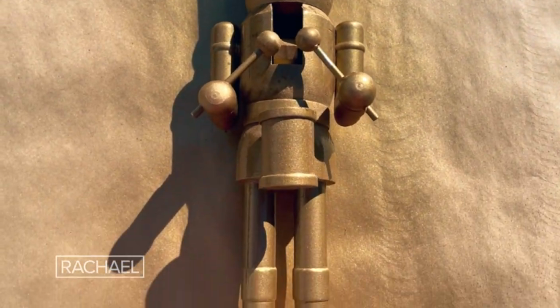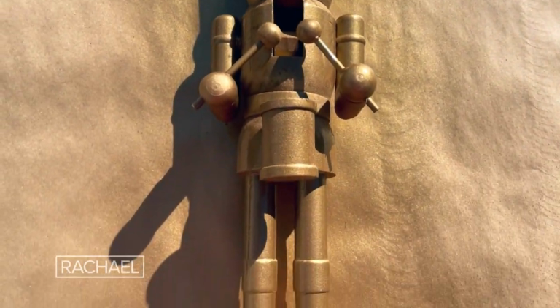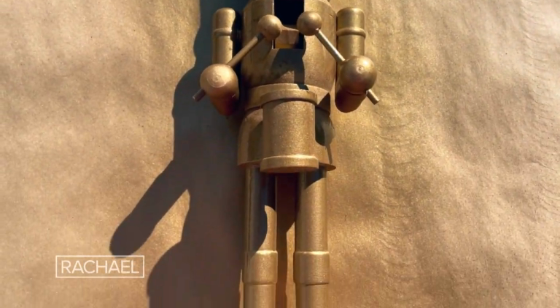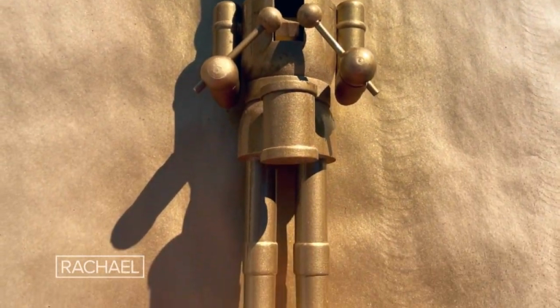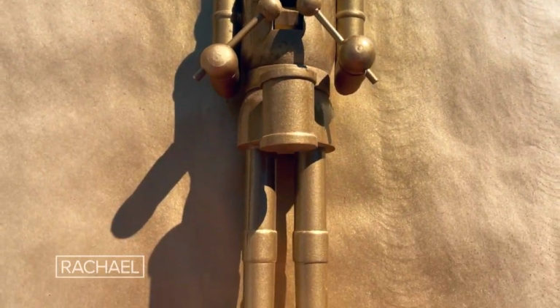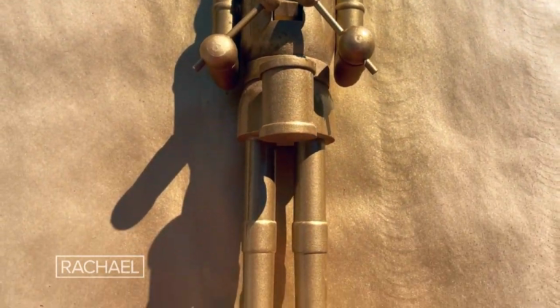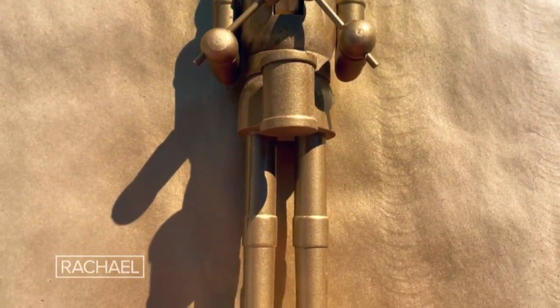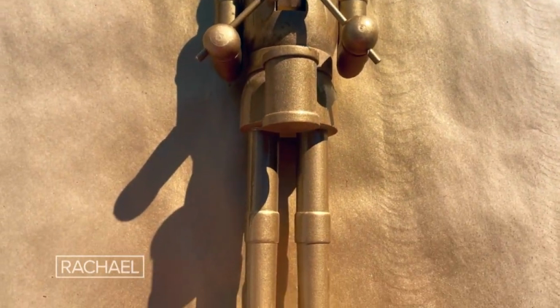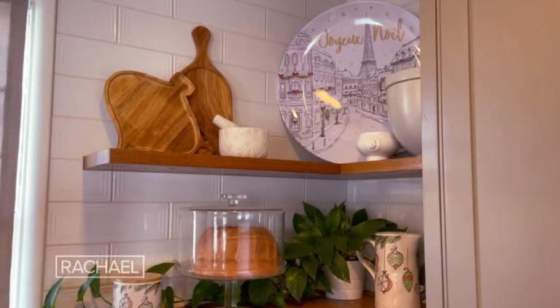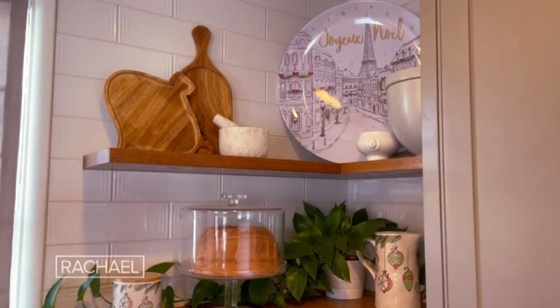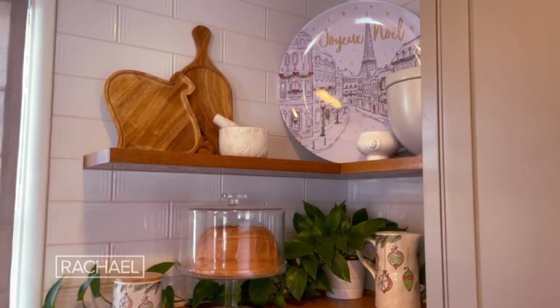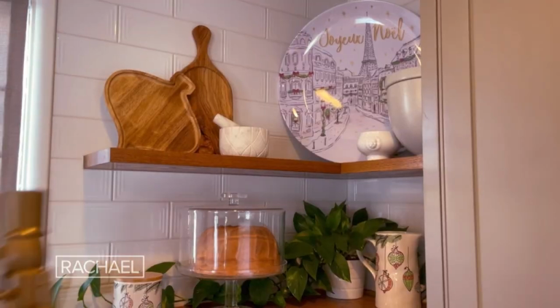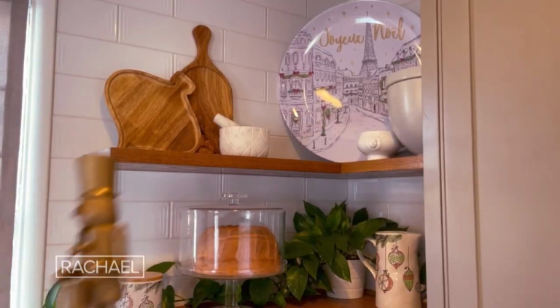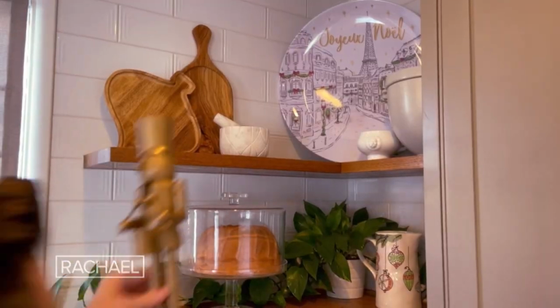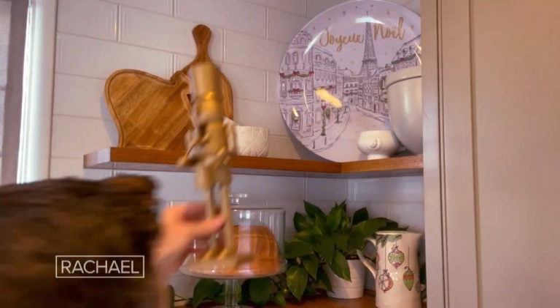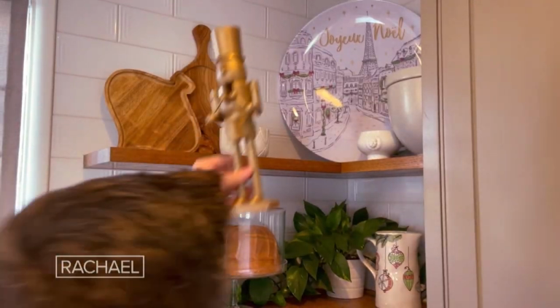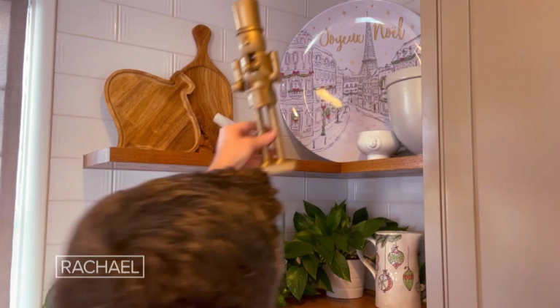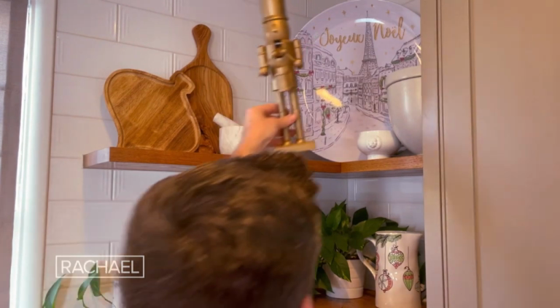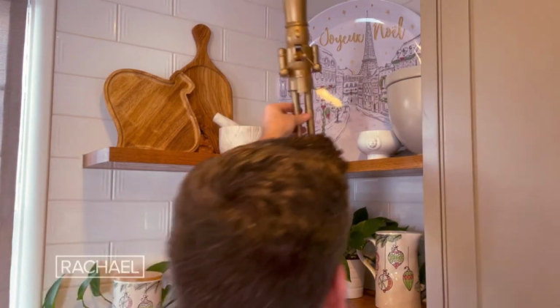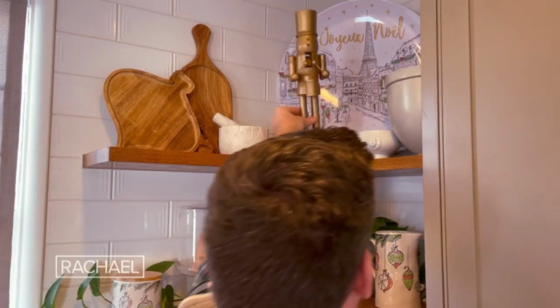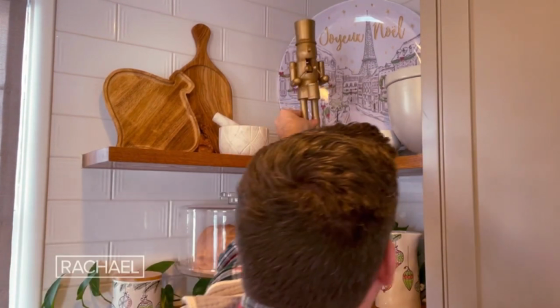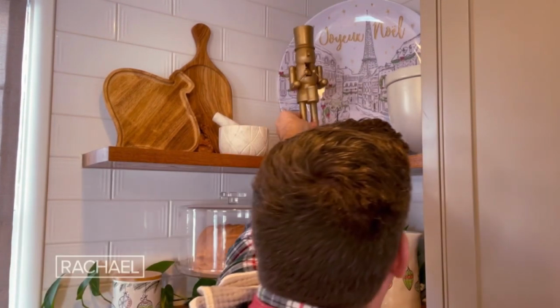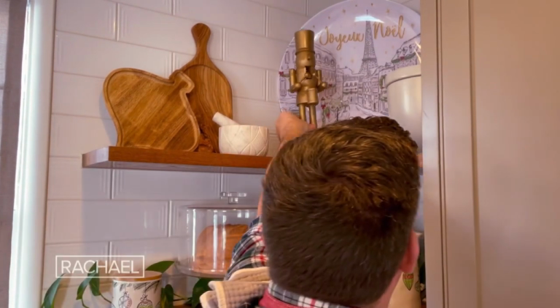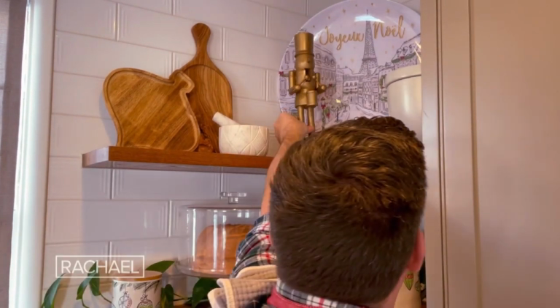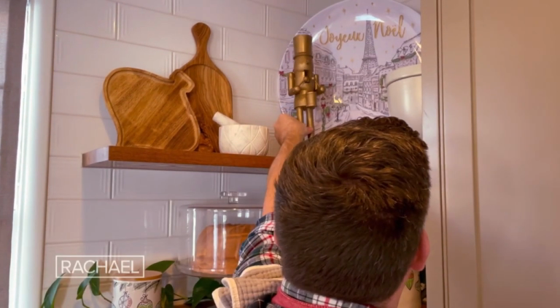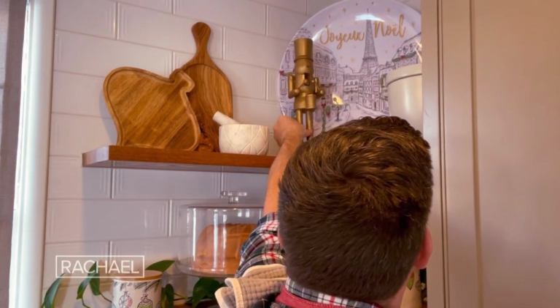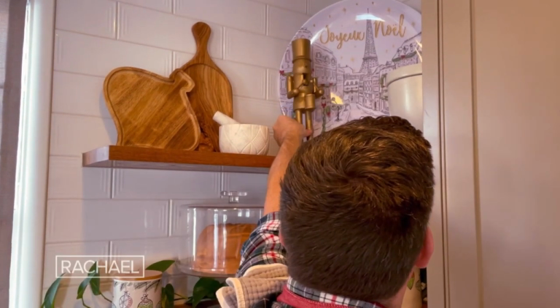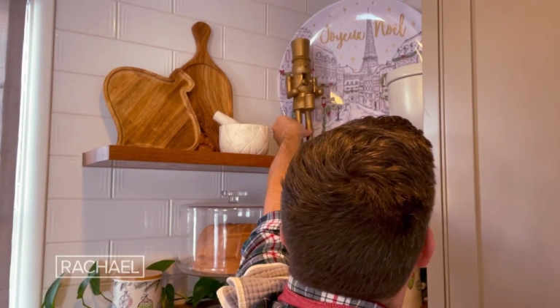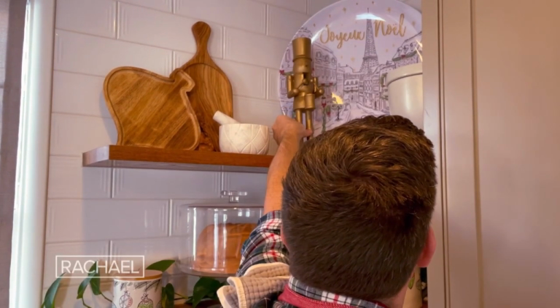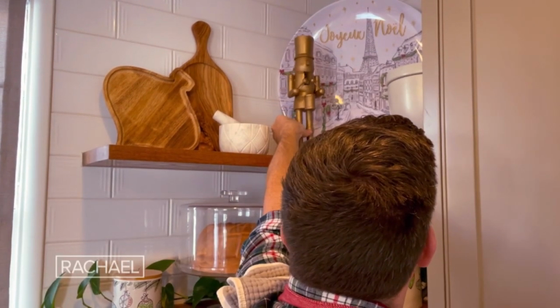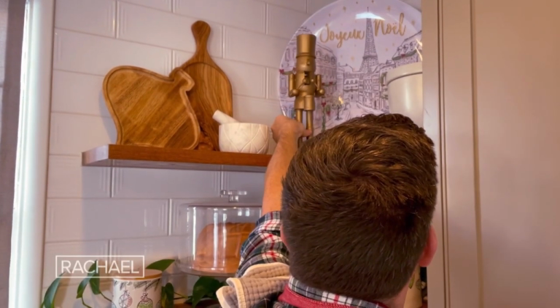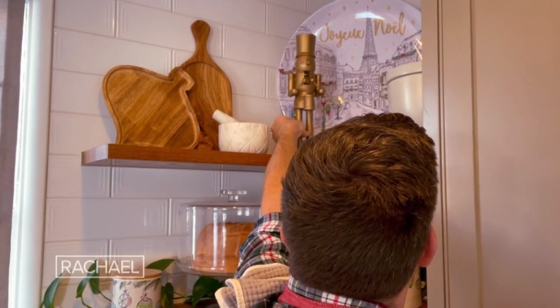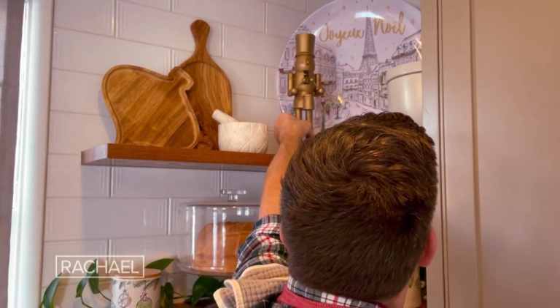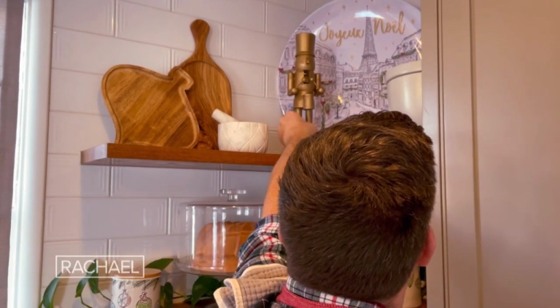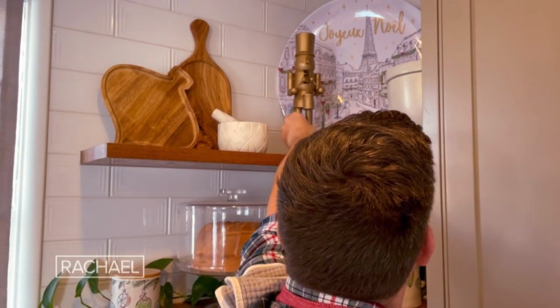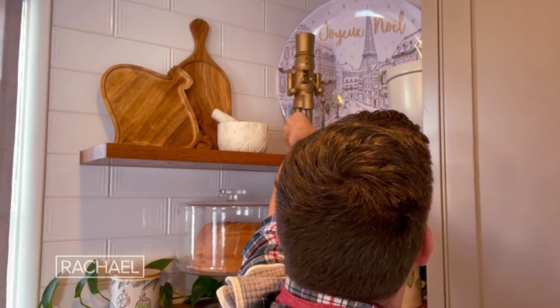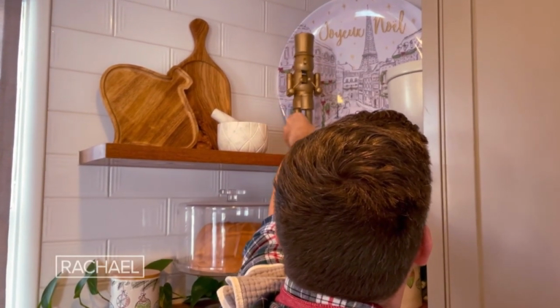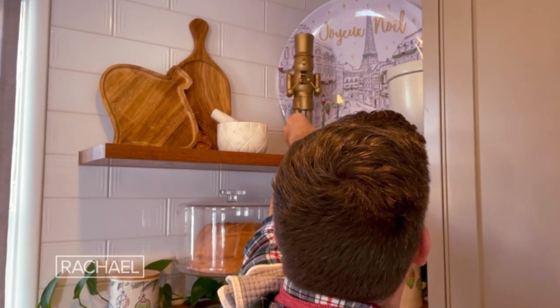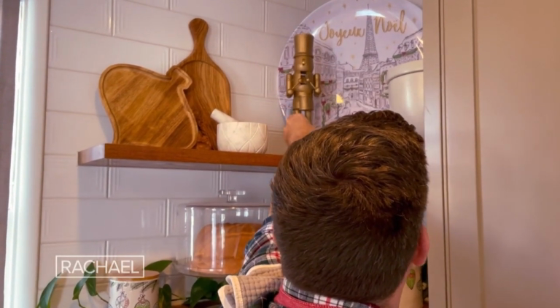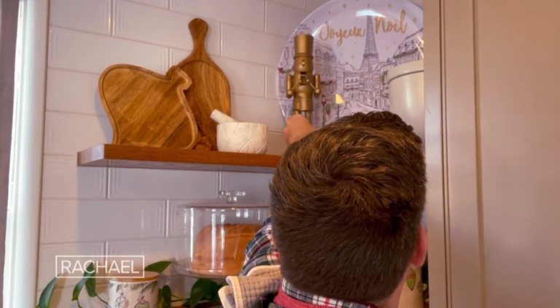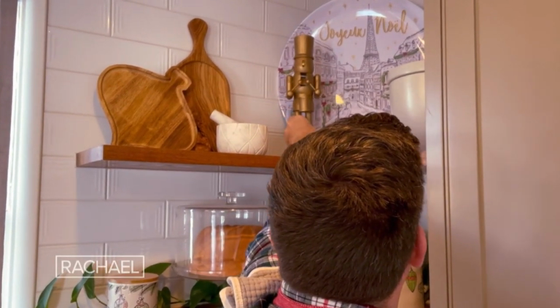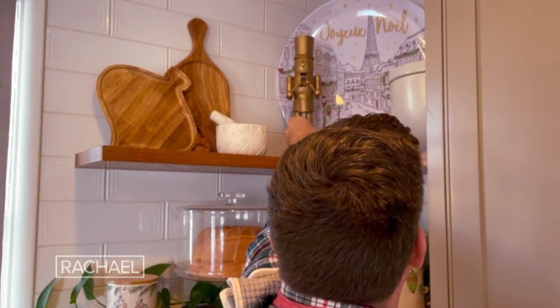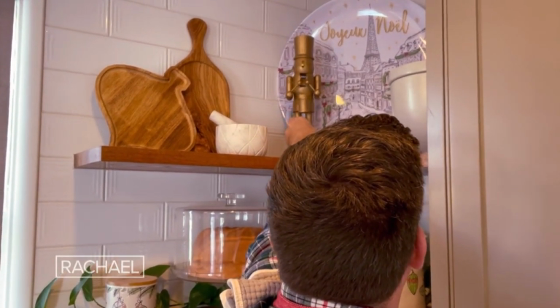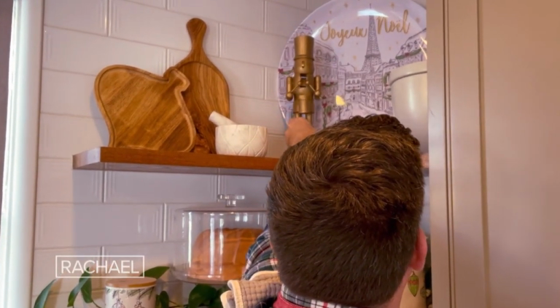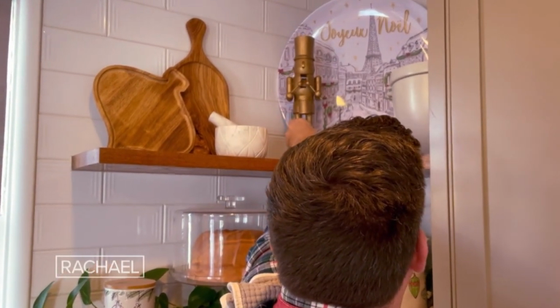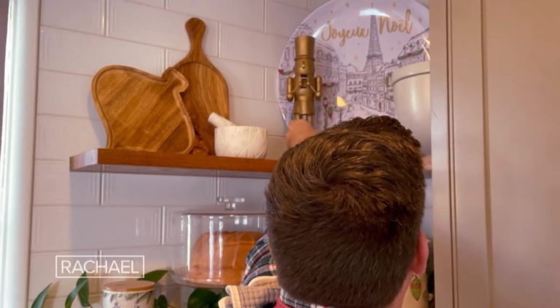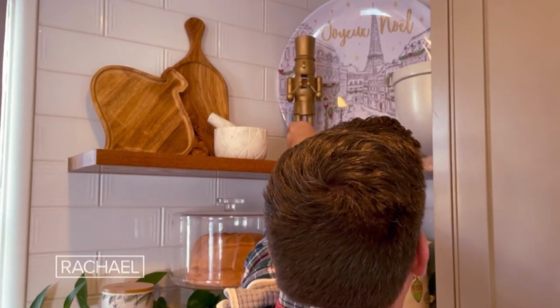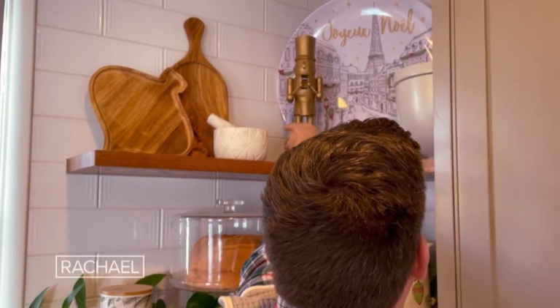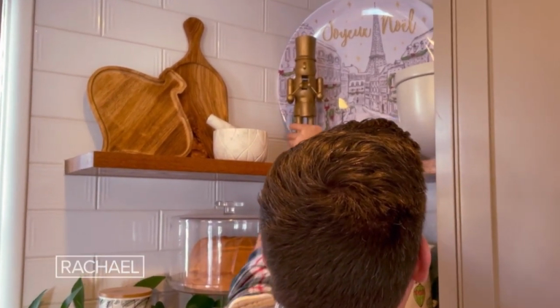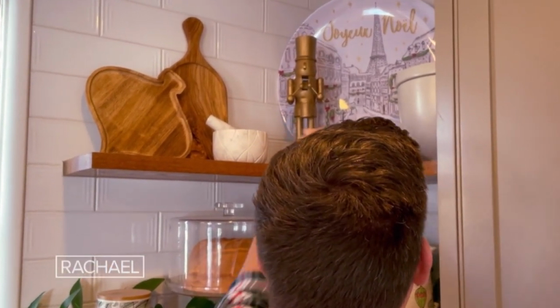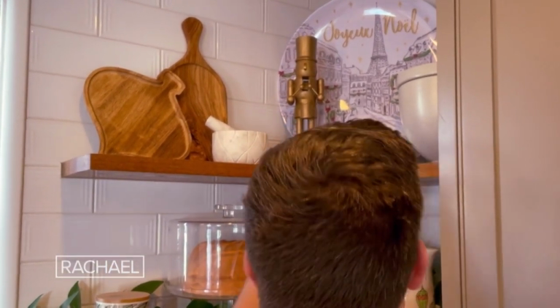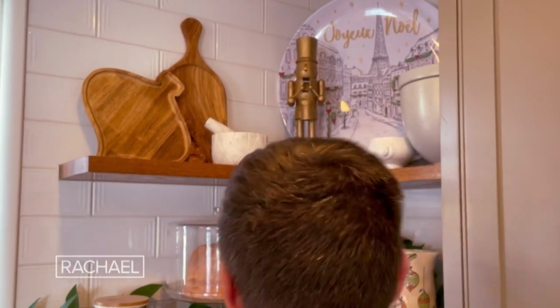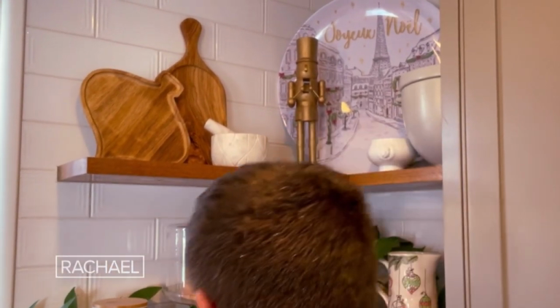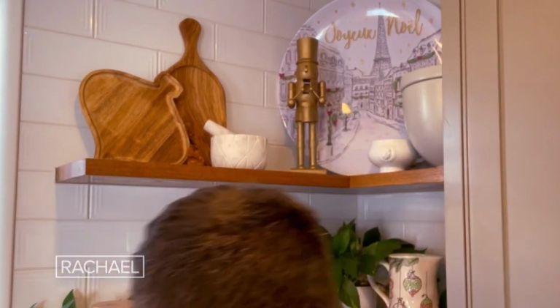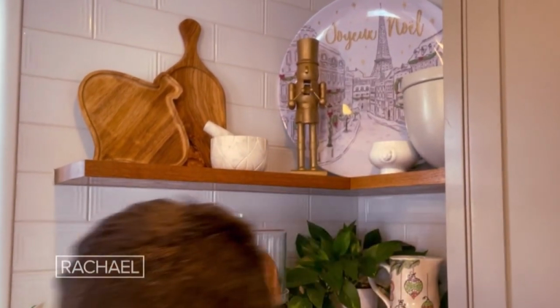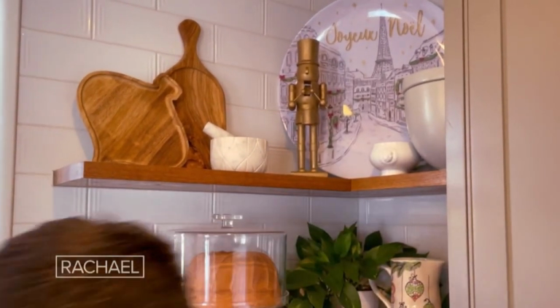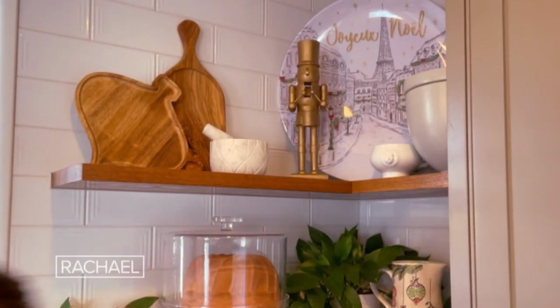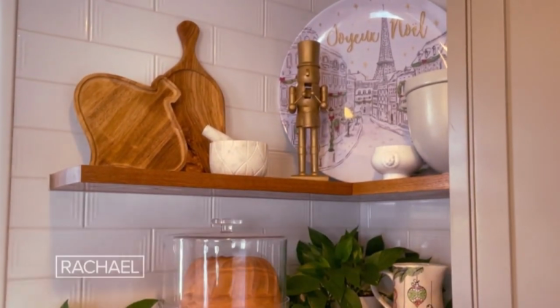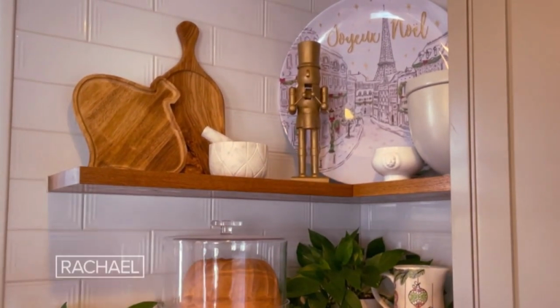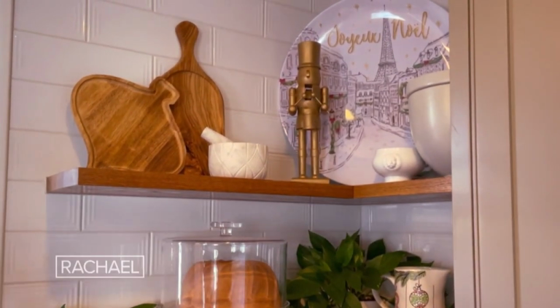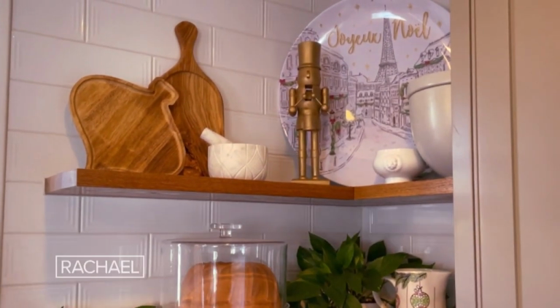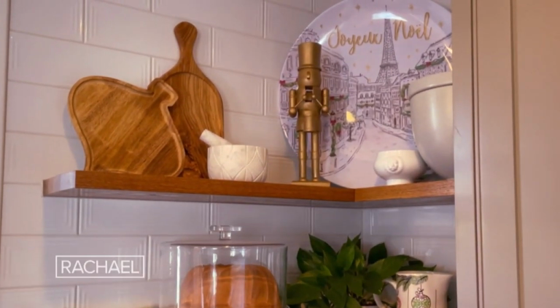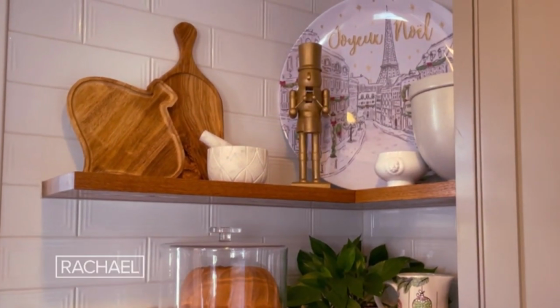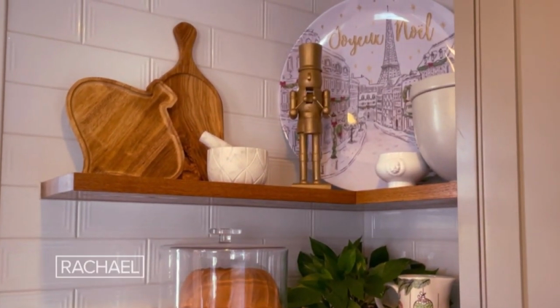Fabulous! Then place it somewhere in your home. We put it in the kitchen on the shelf. Look how fabulous he looks. Easy DIY.